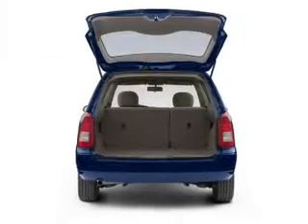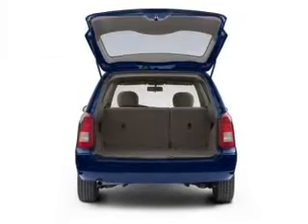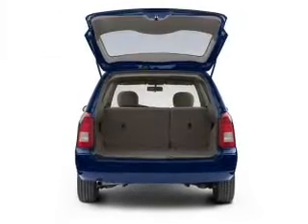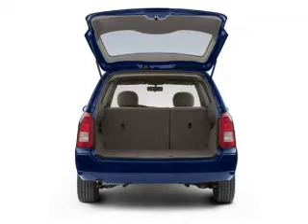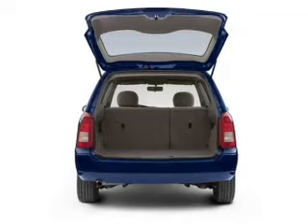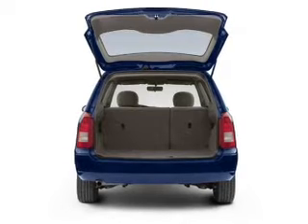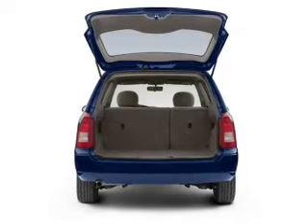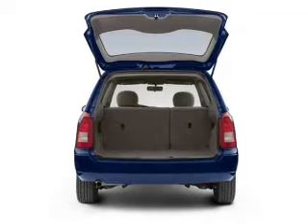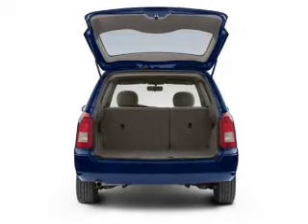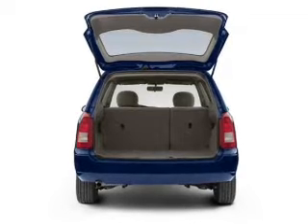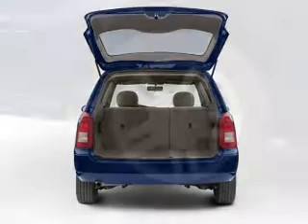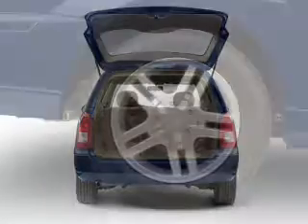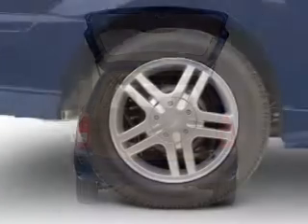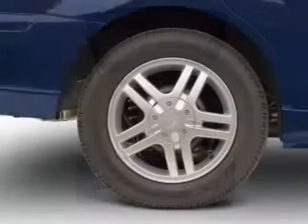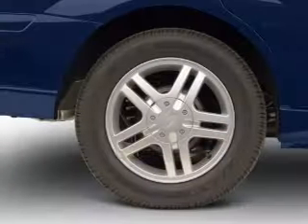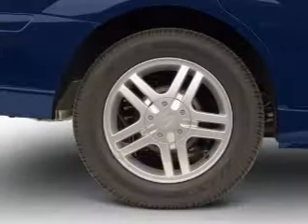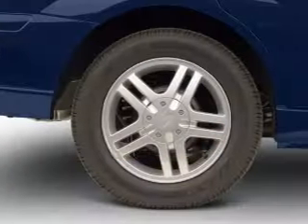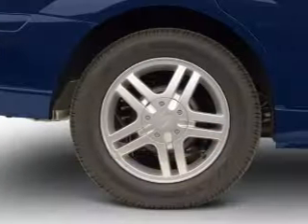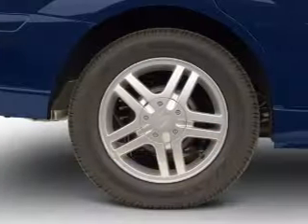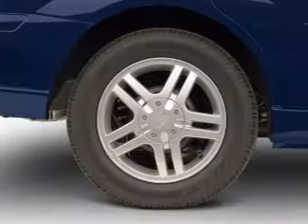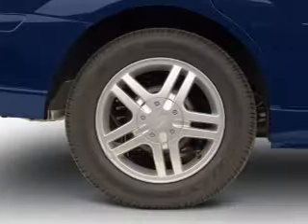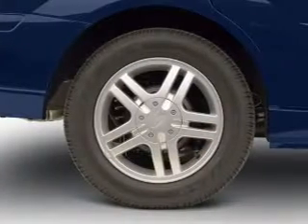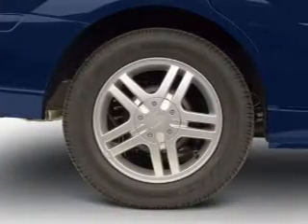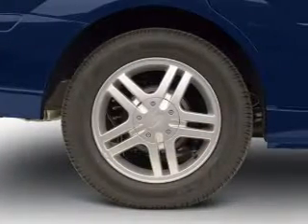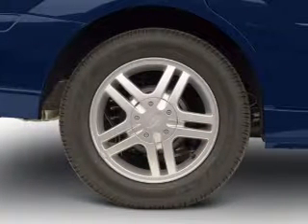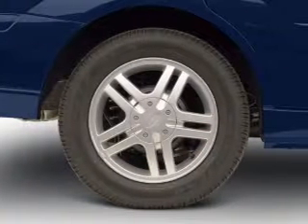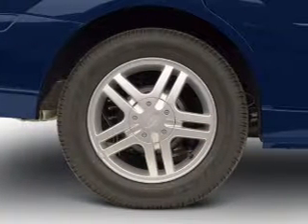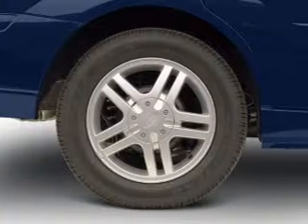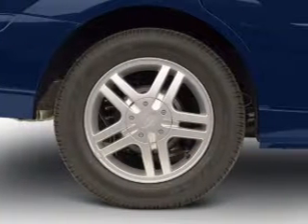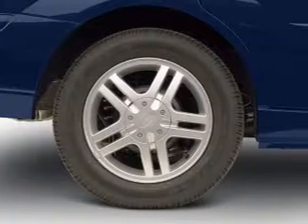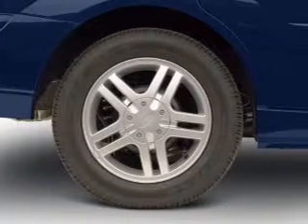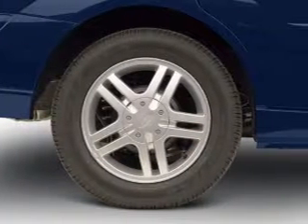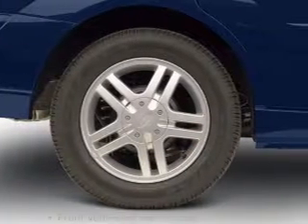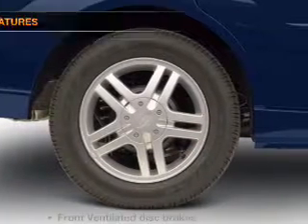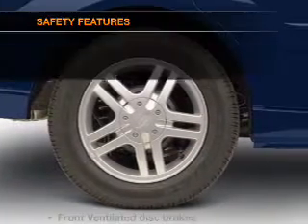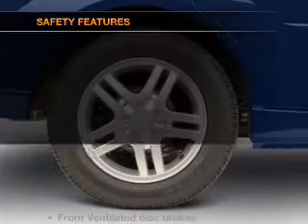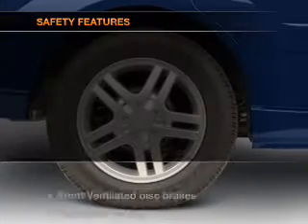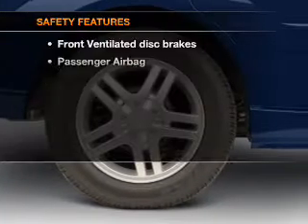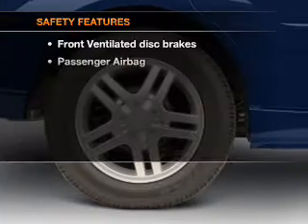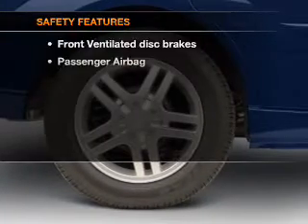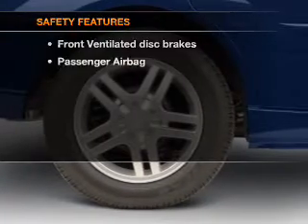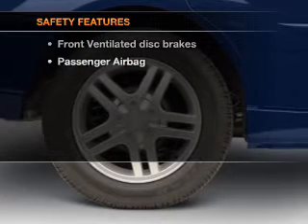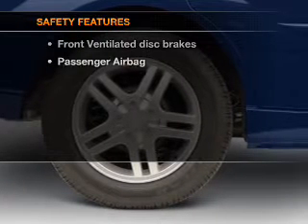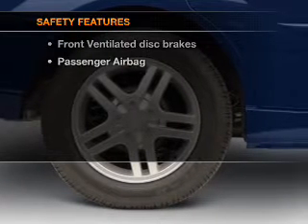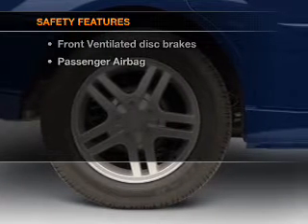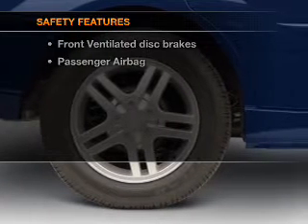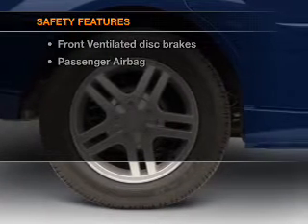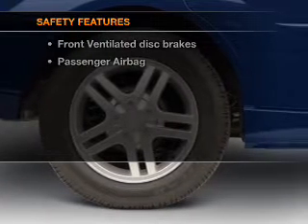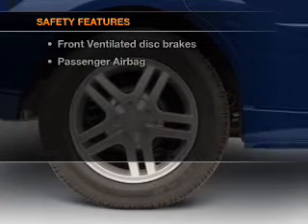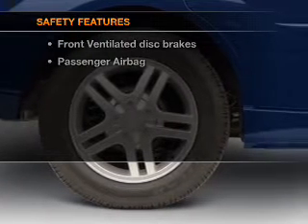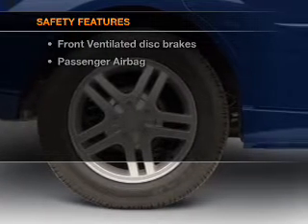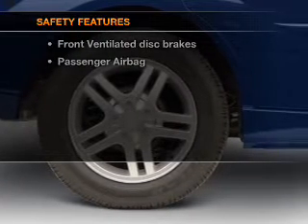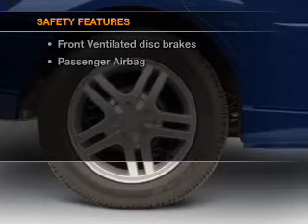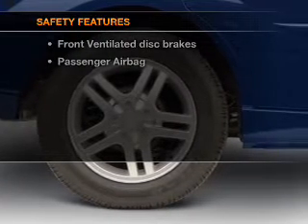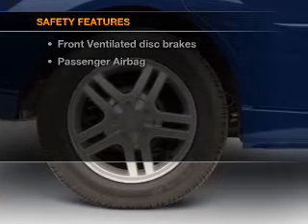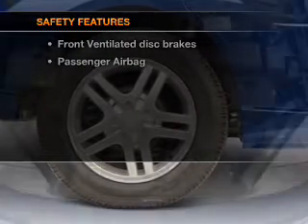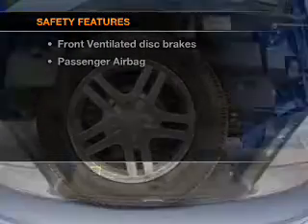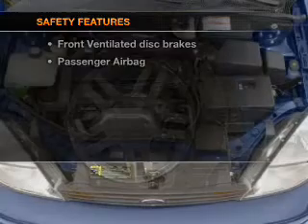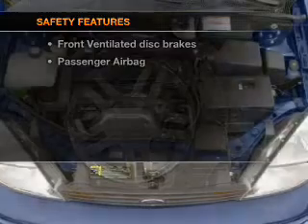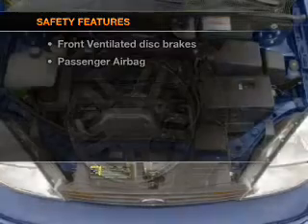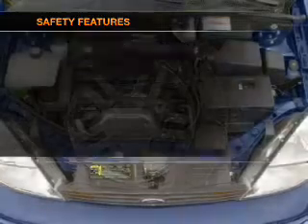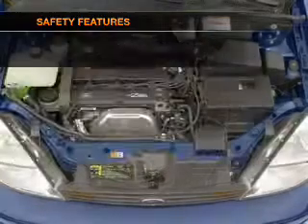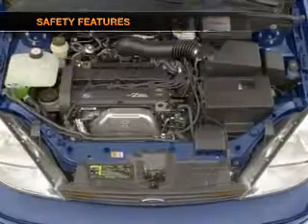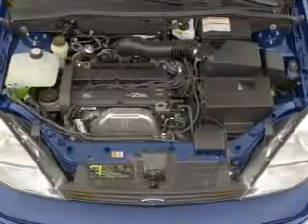Power door locks, an AM-FM stereo, power steering. And for your peace of mind, the following safety equipment is included.